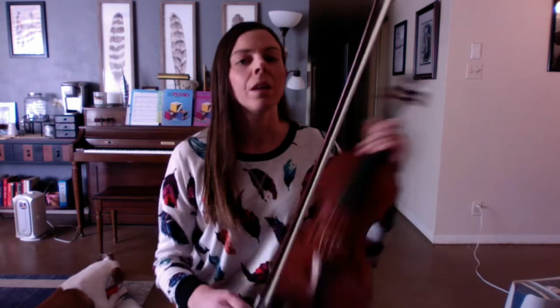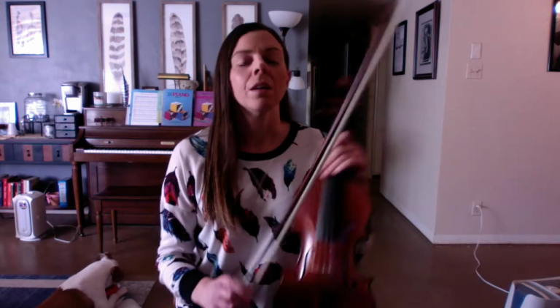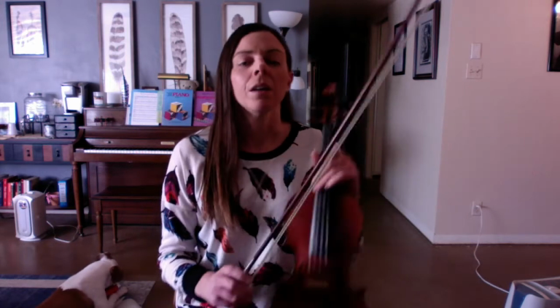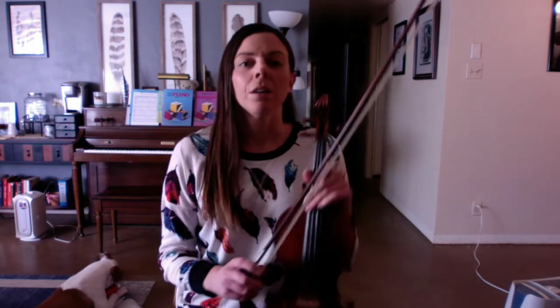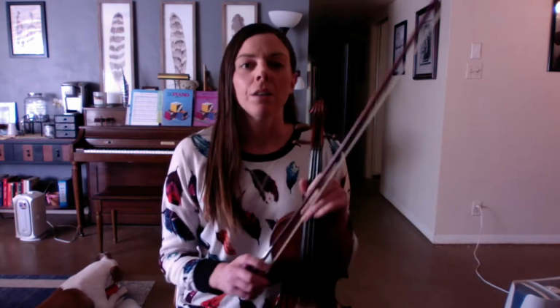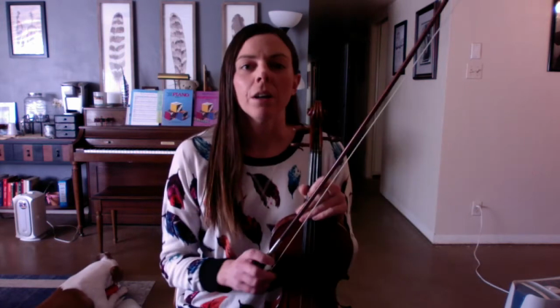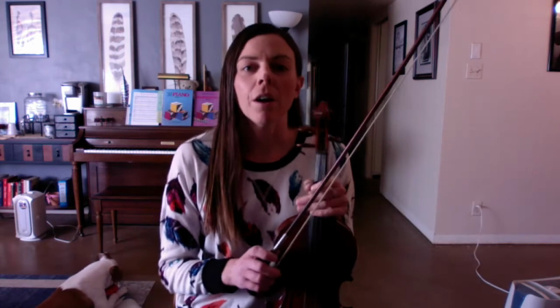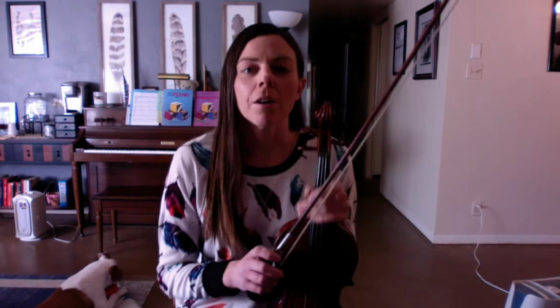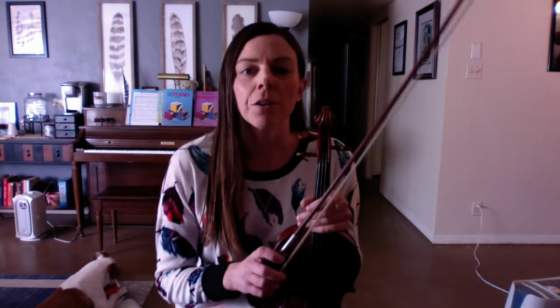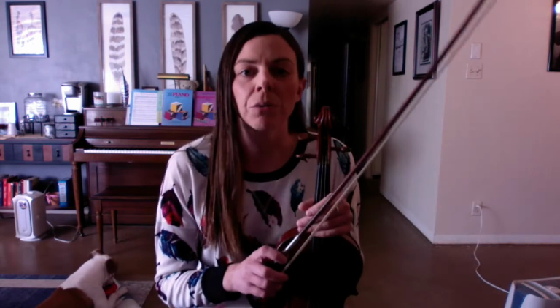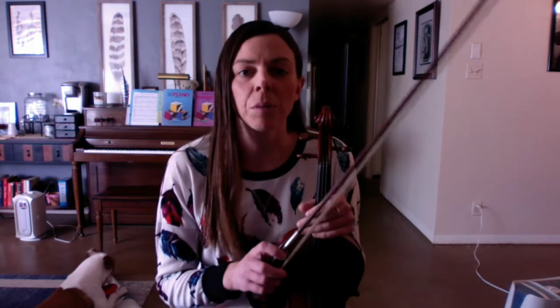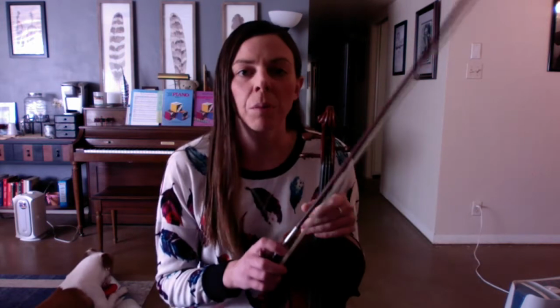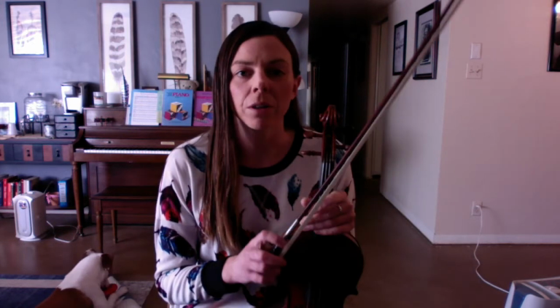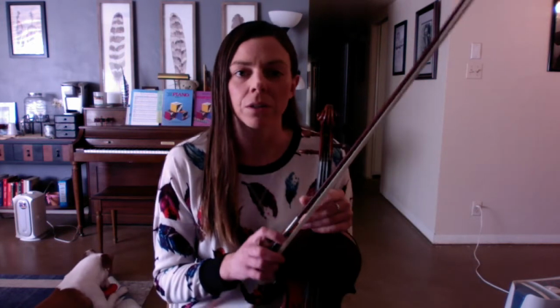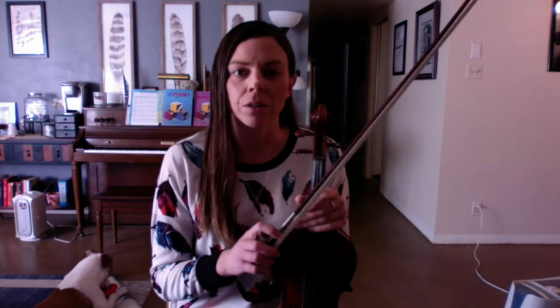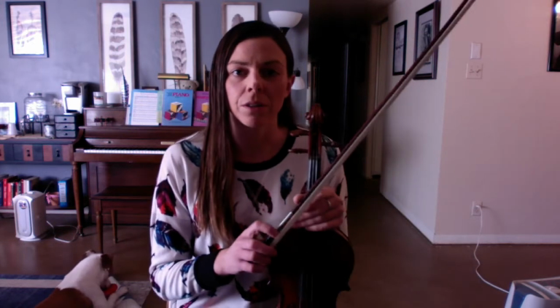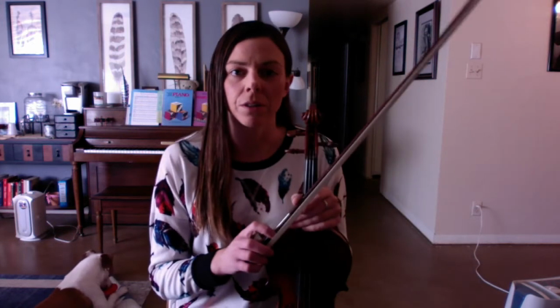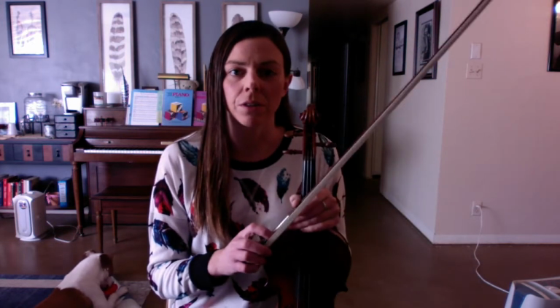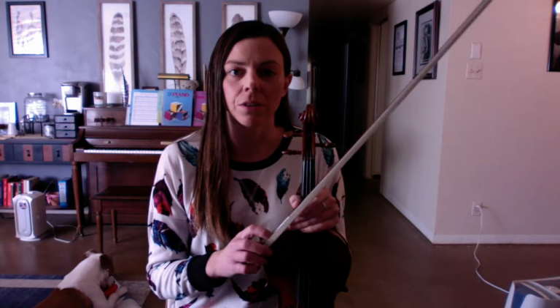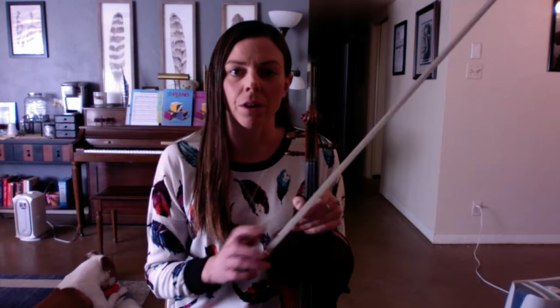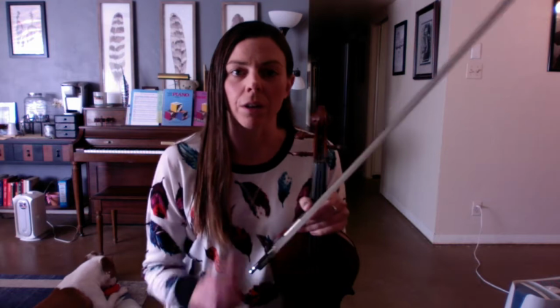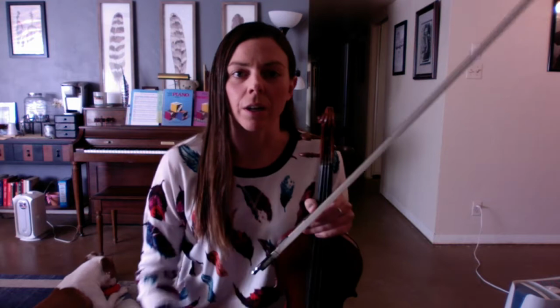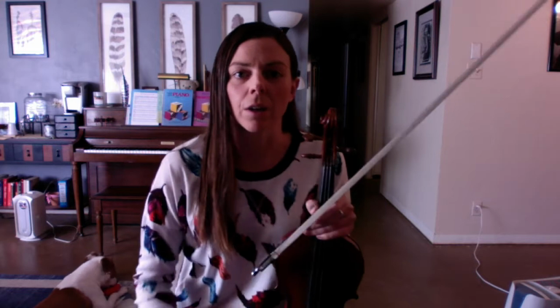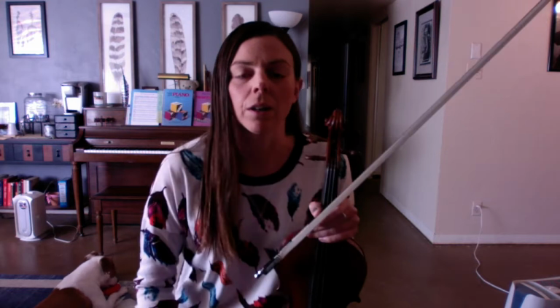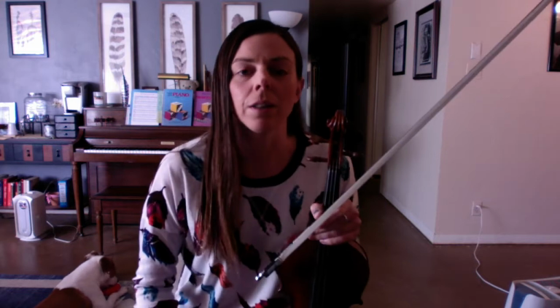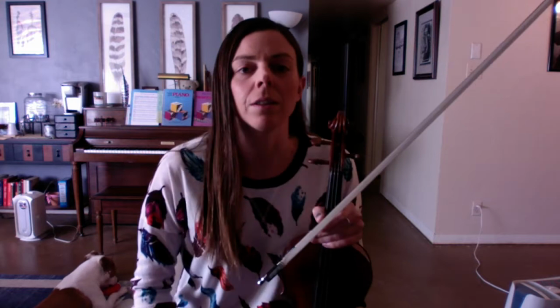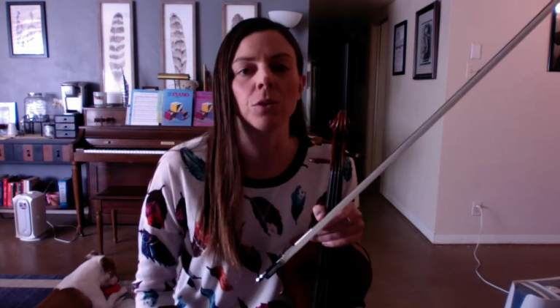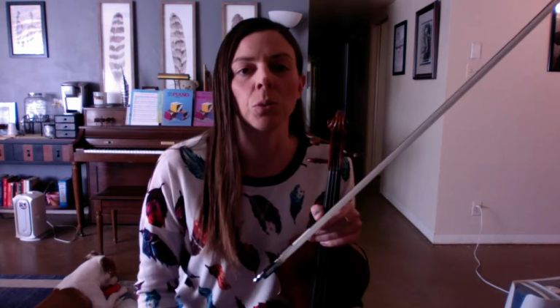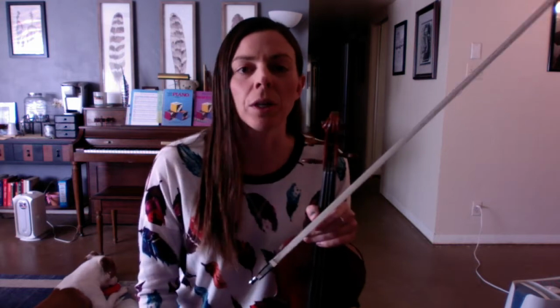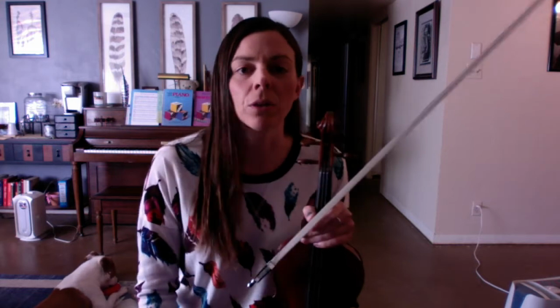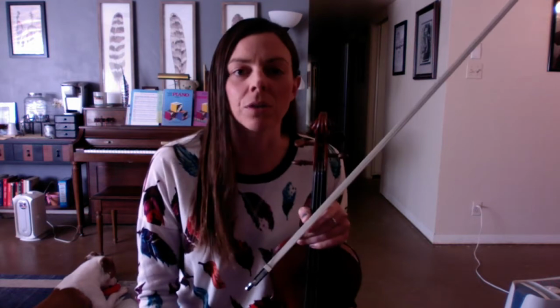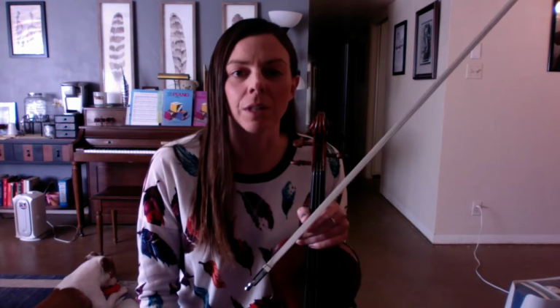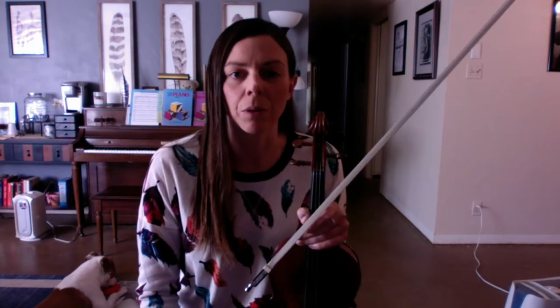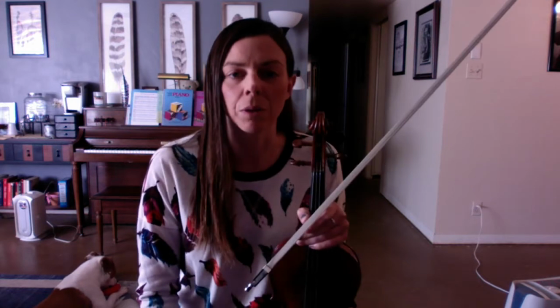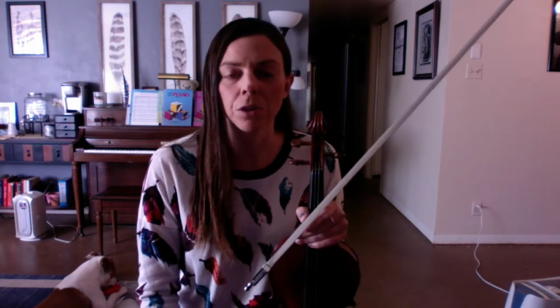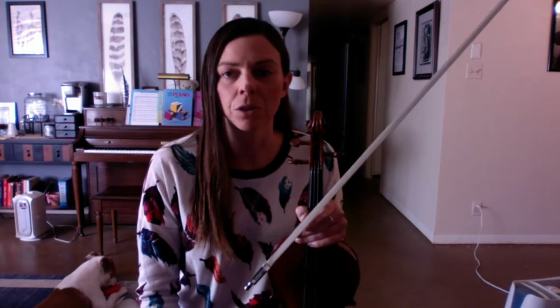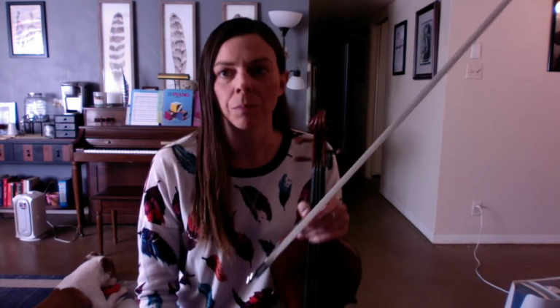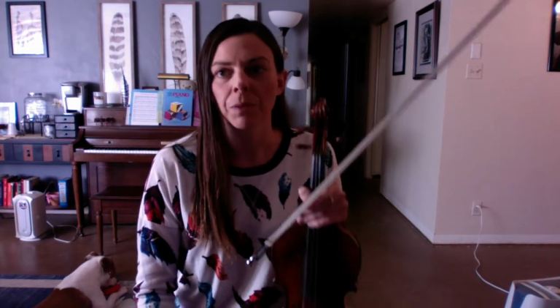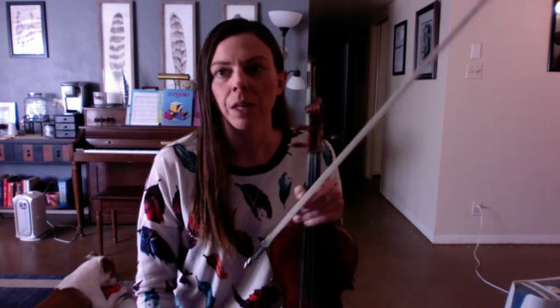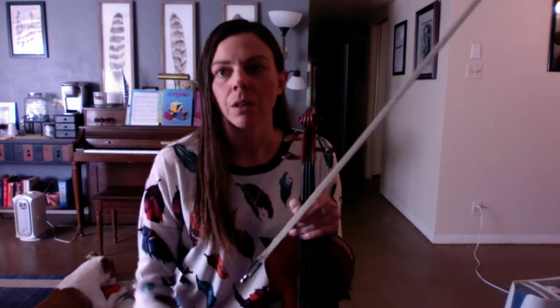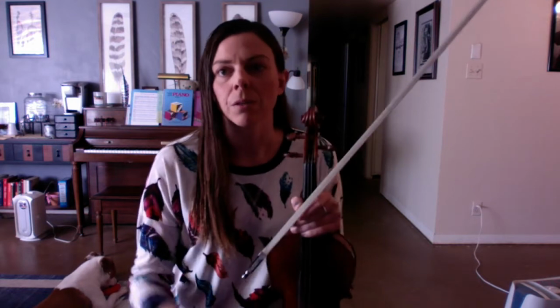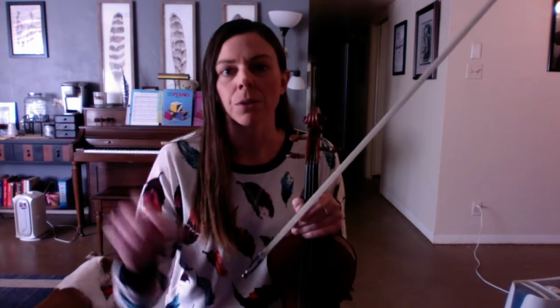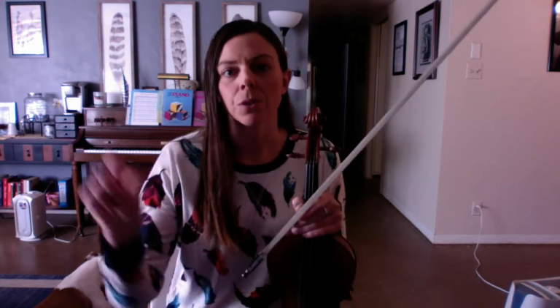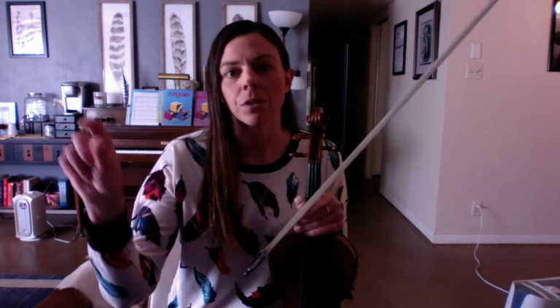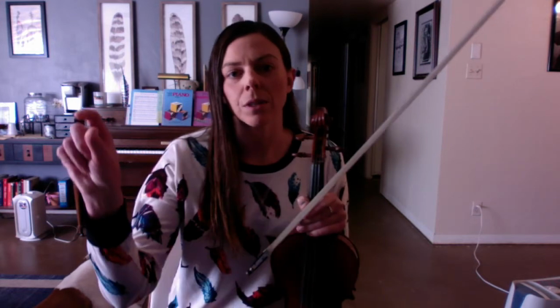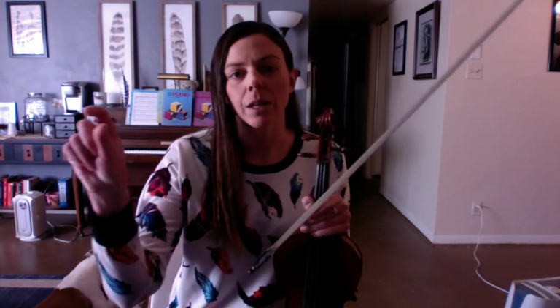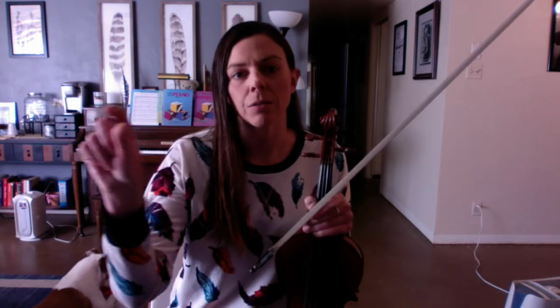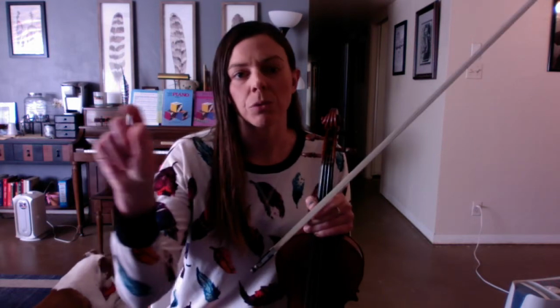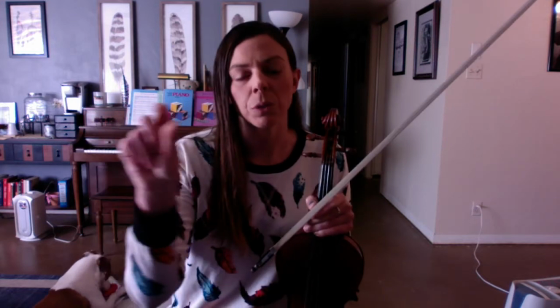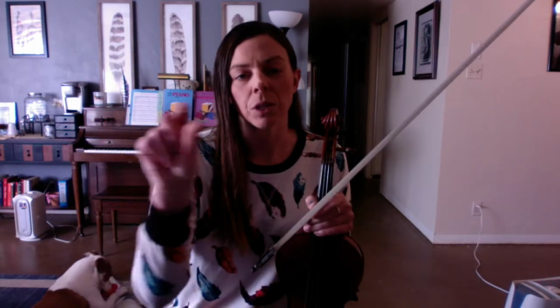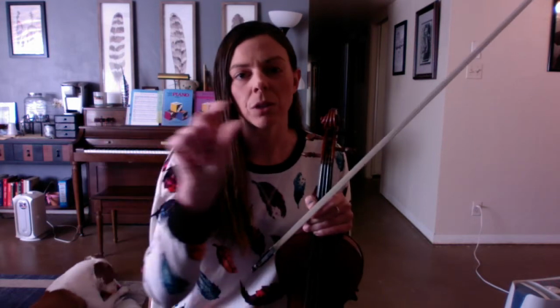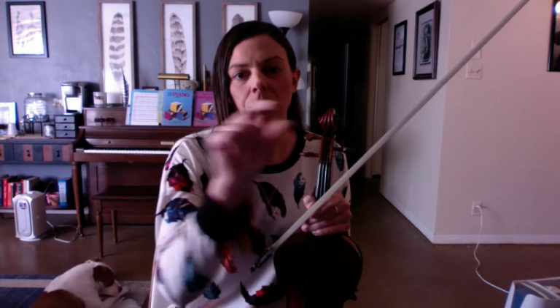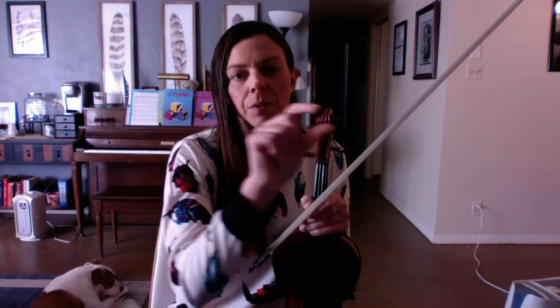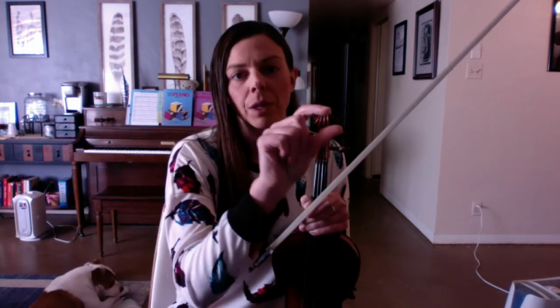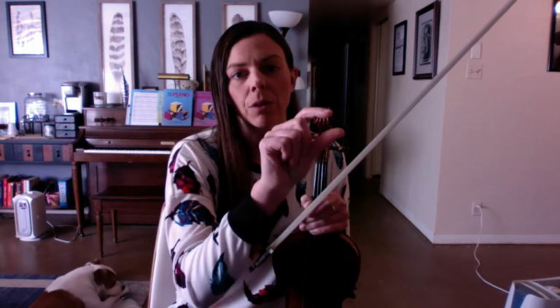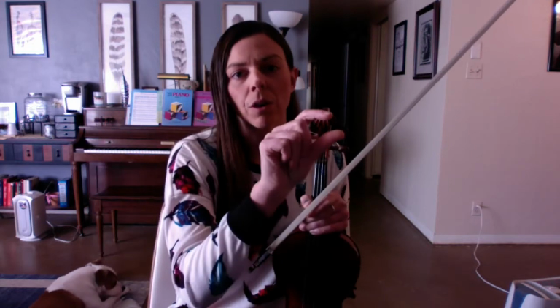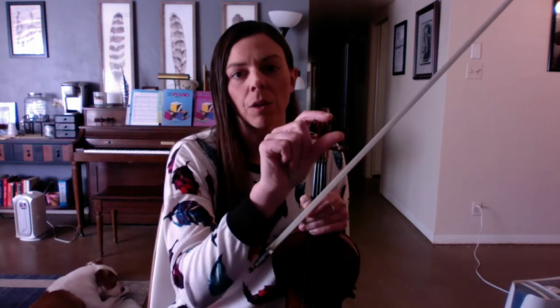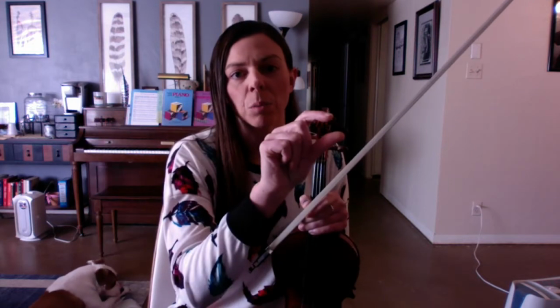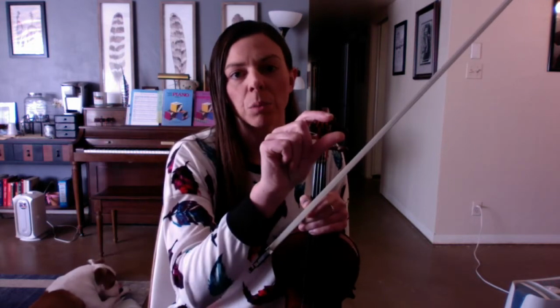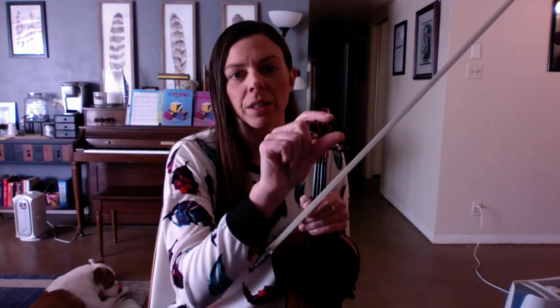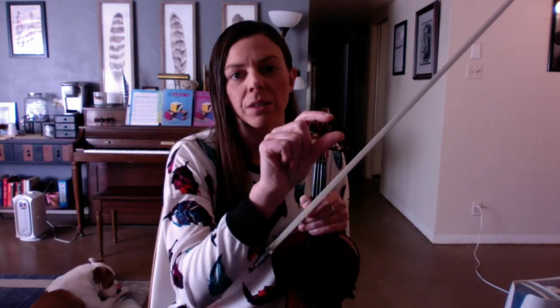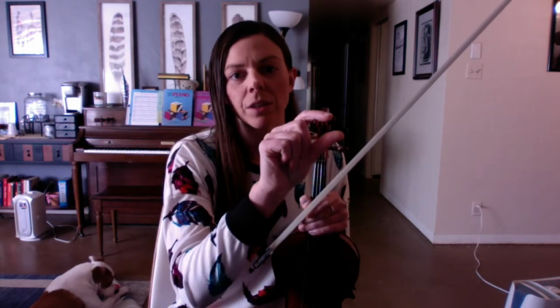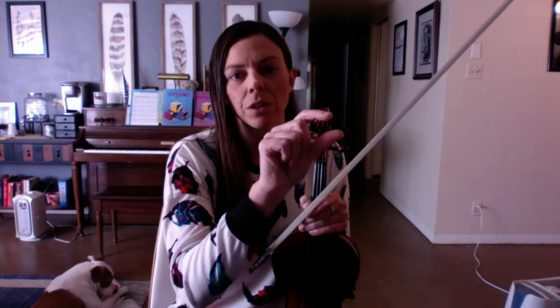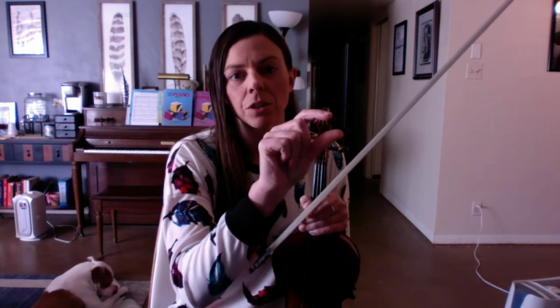There are three parts to this song. I call it the Twinkle Sandwich. The first line of Twinkle I'll call the bread section.